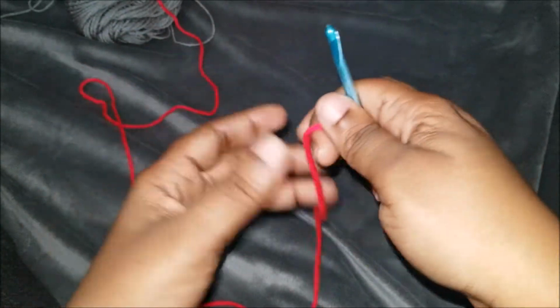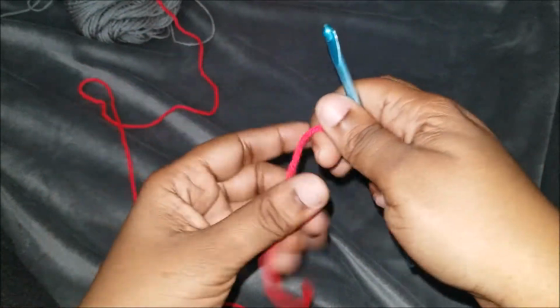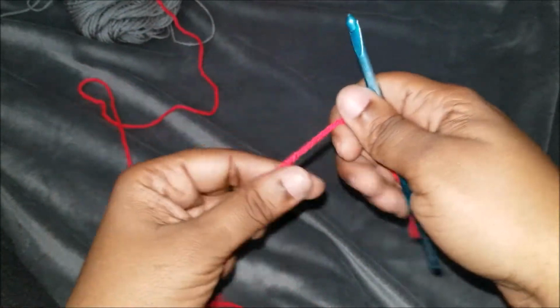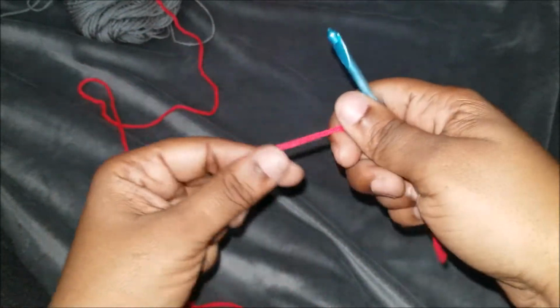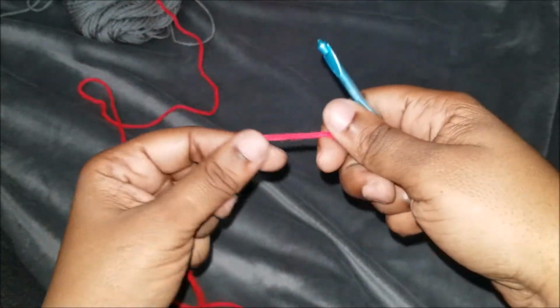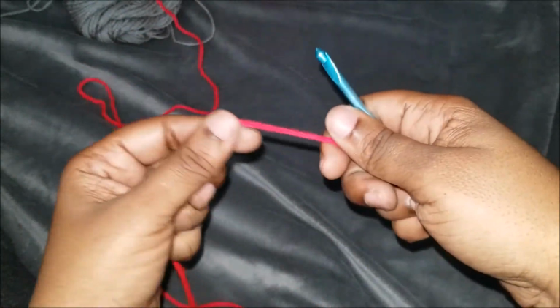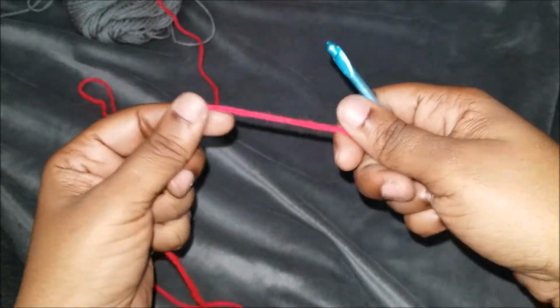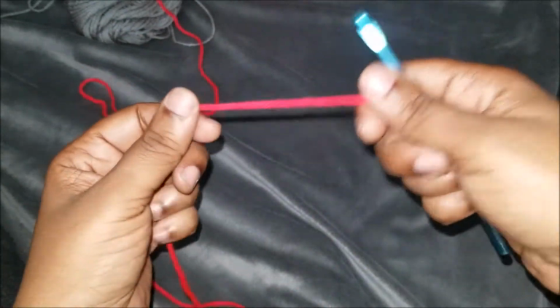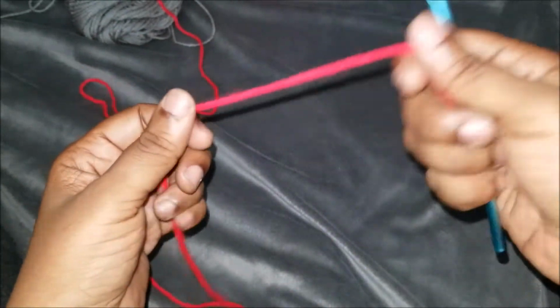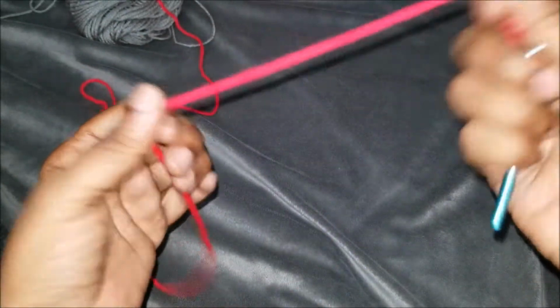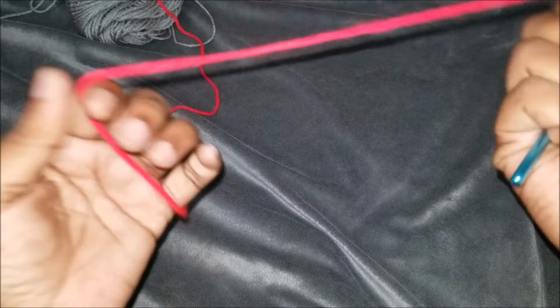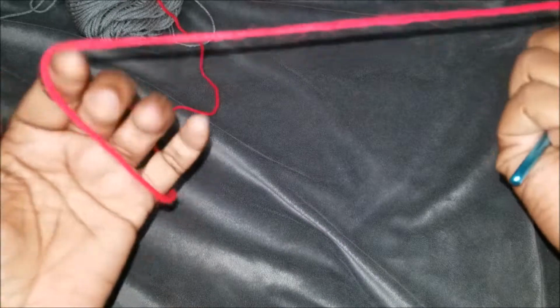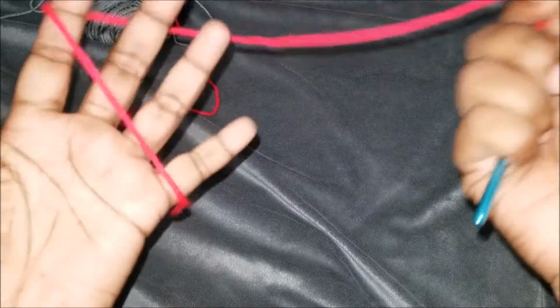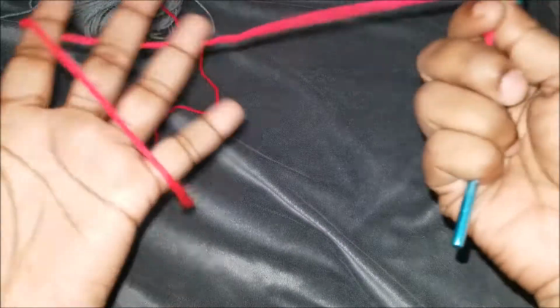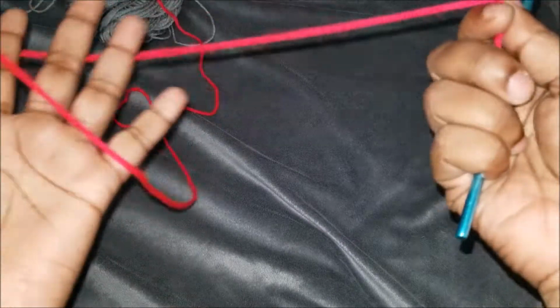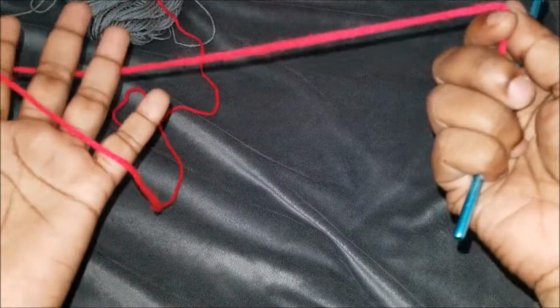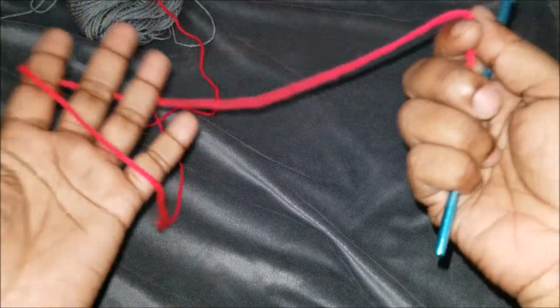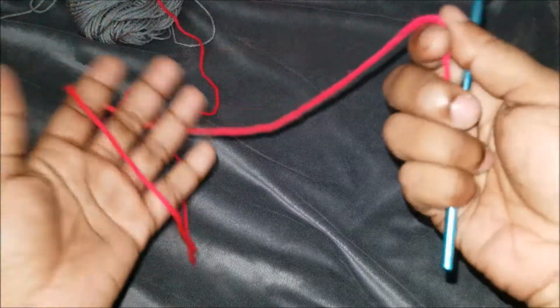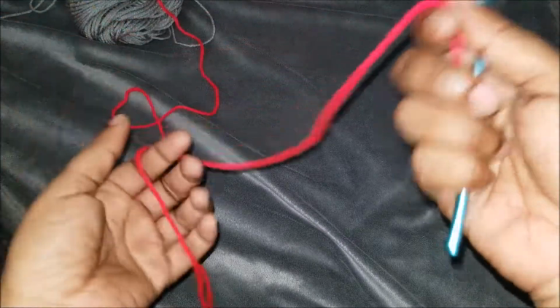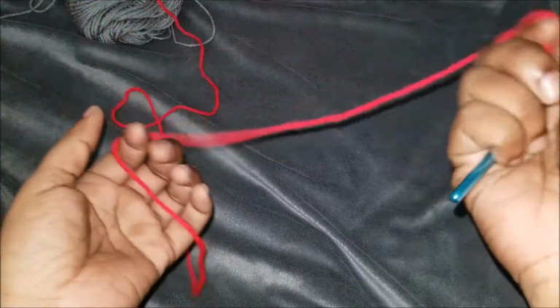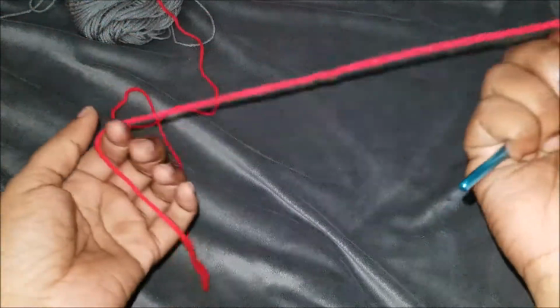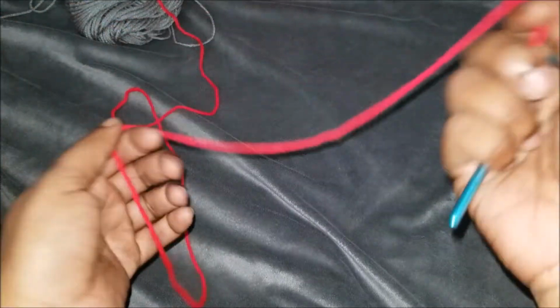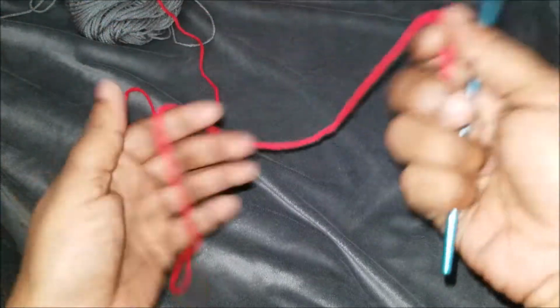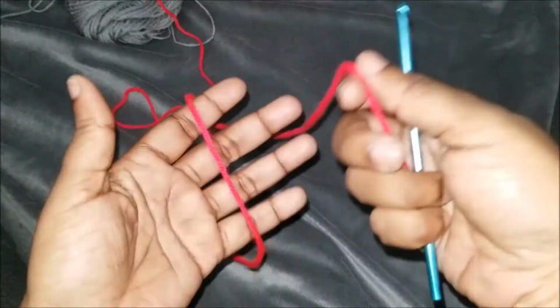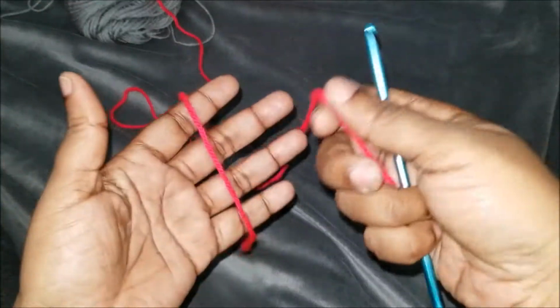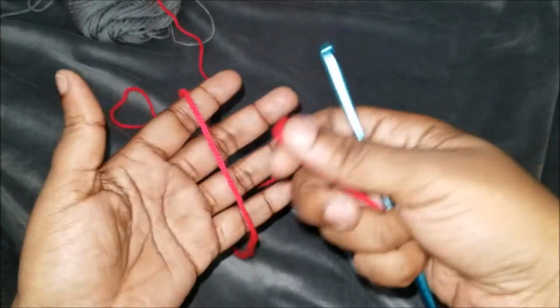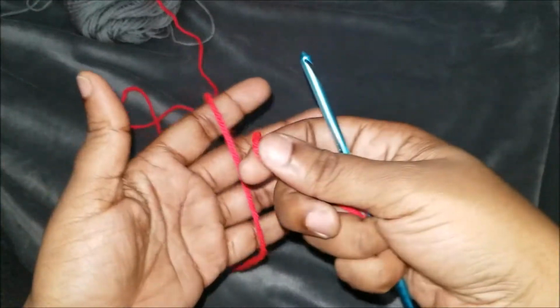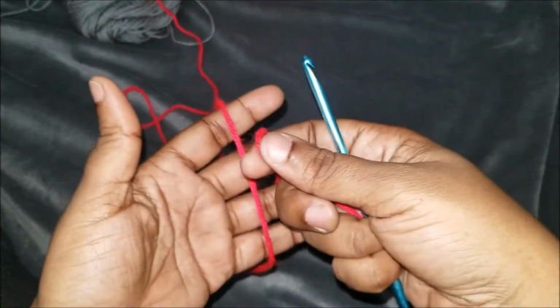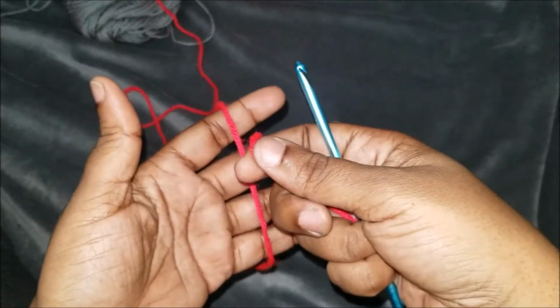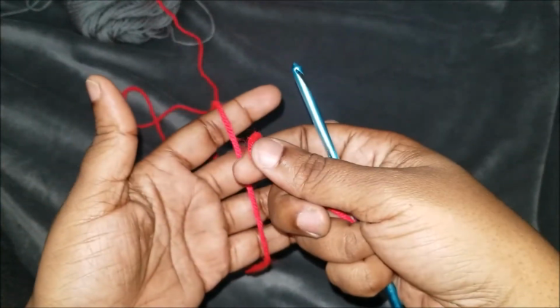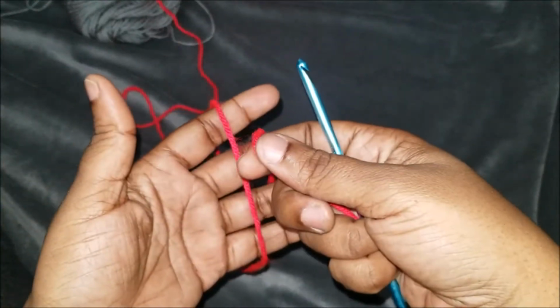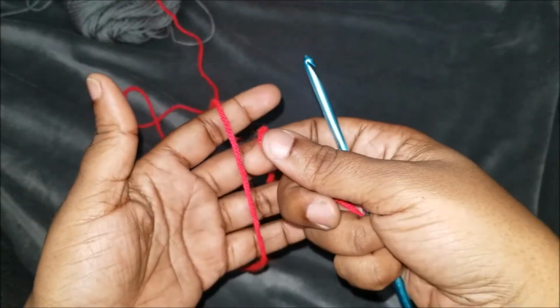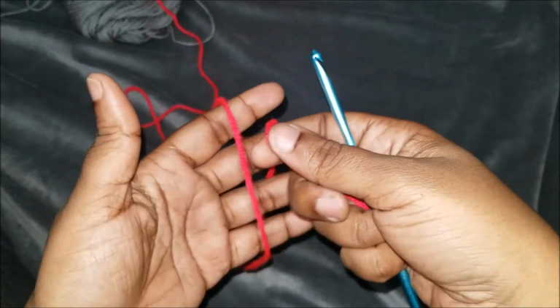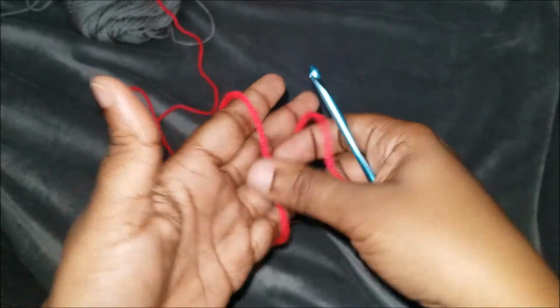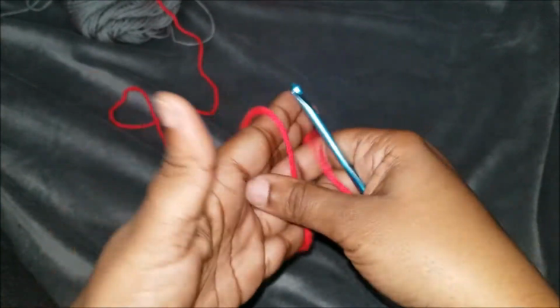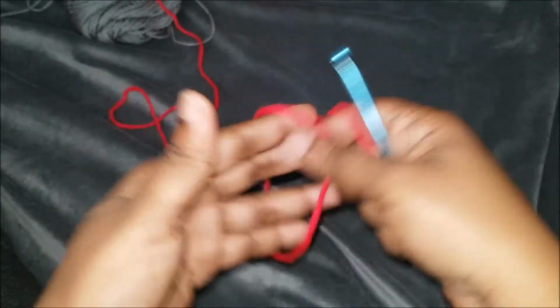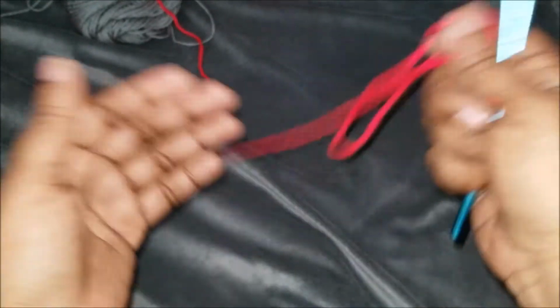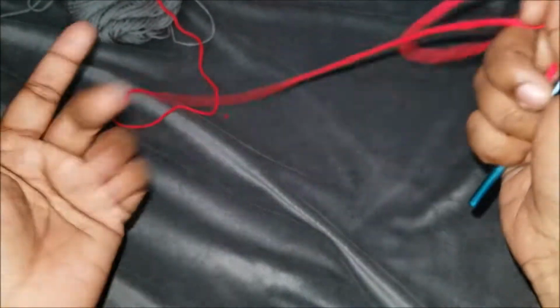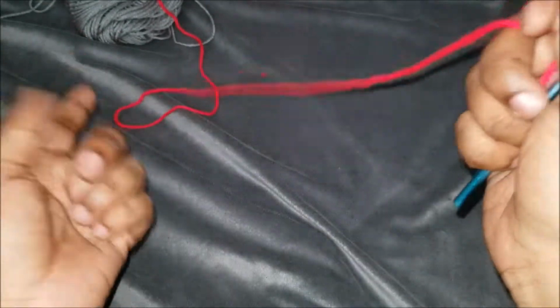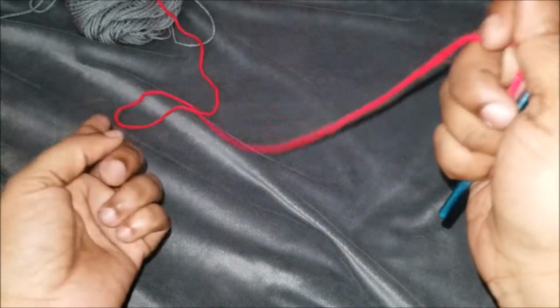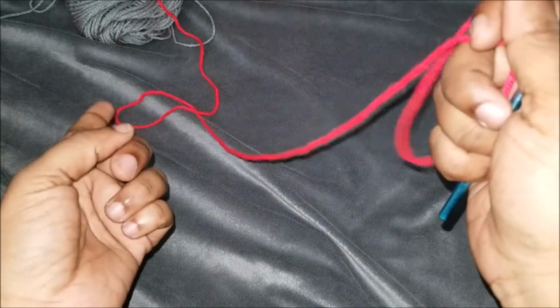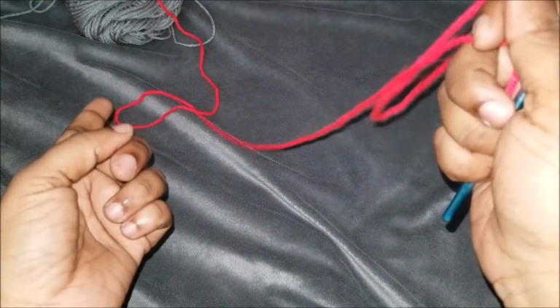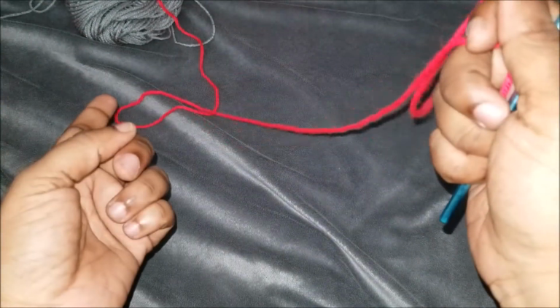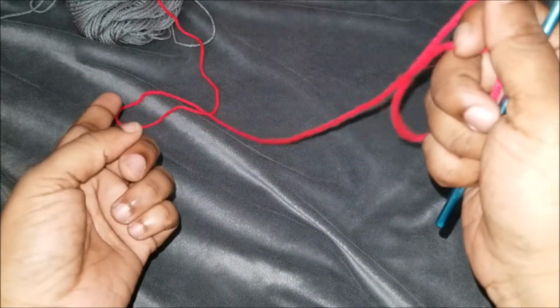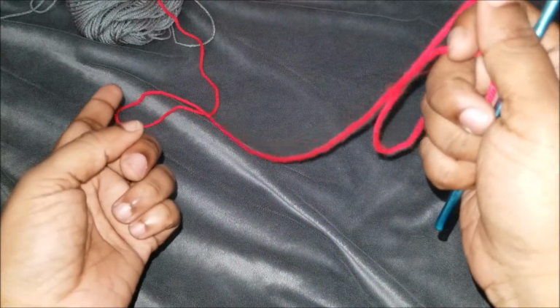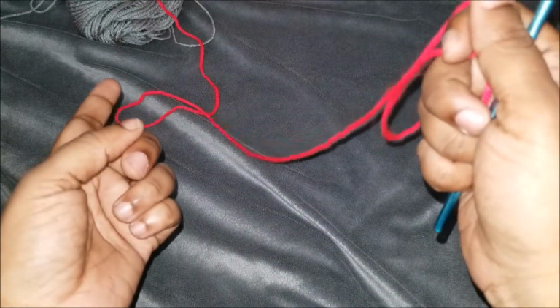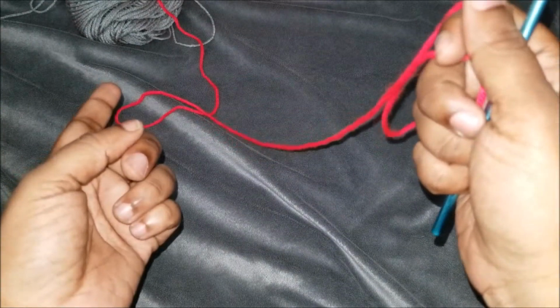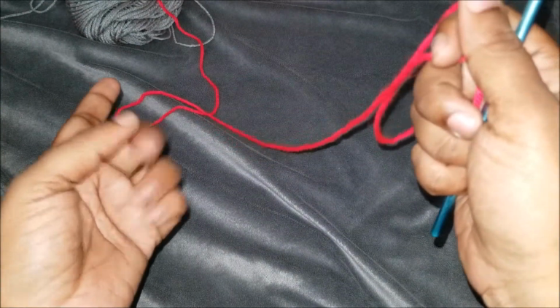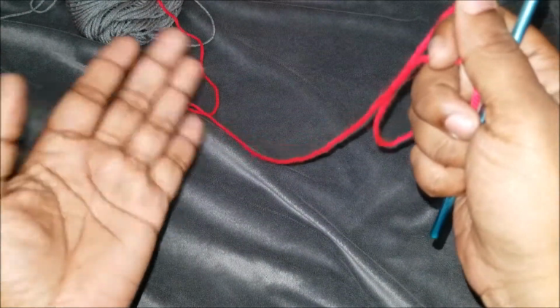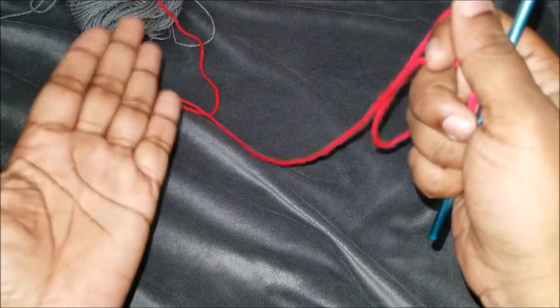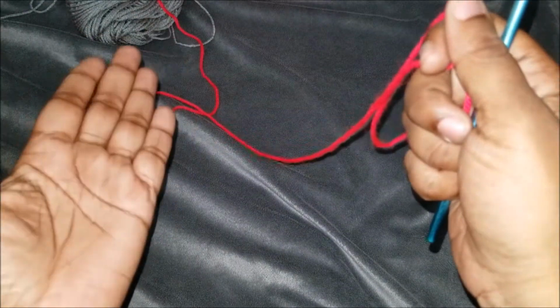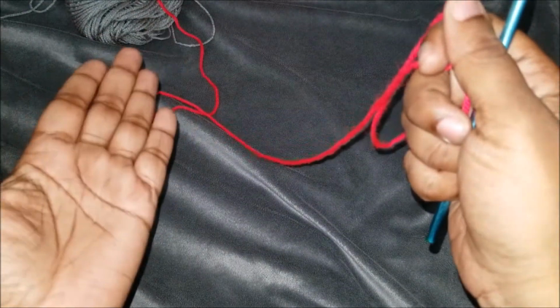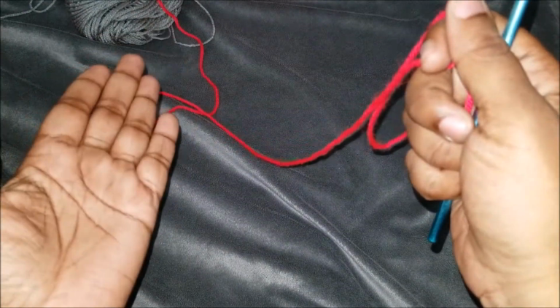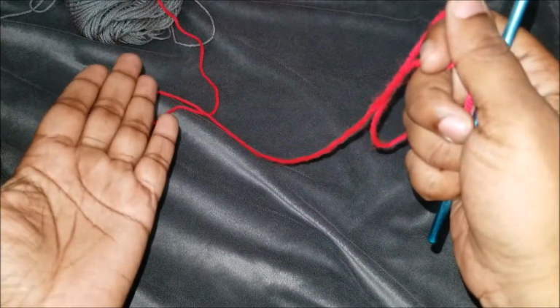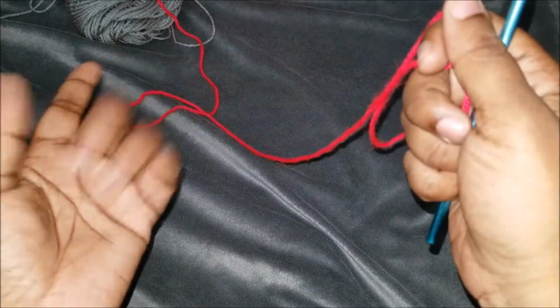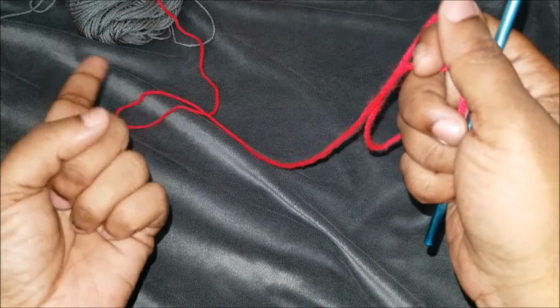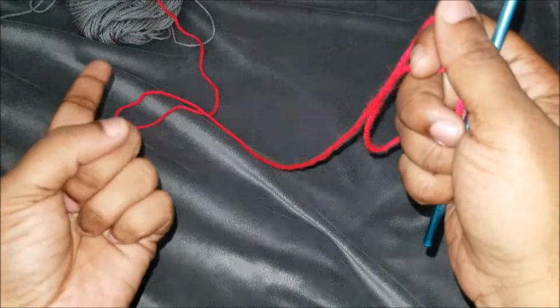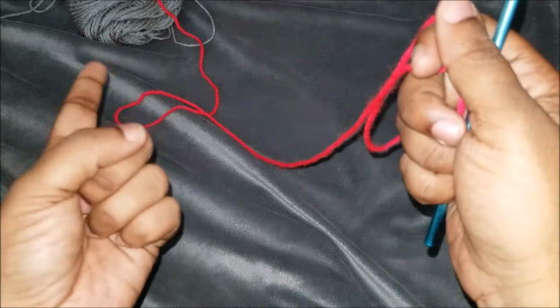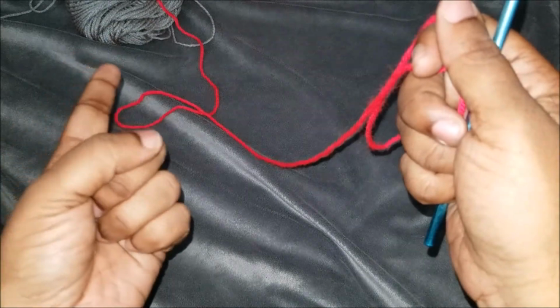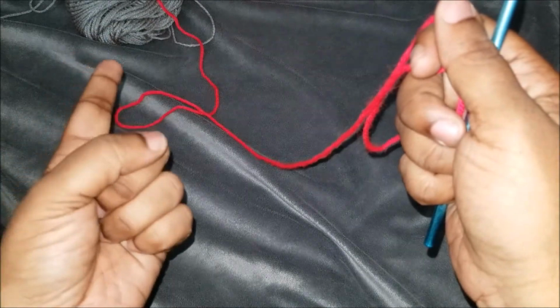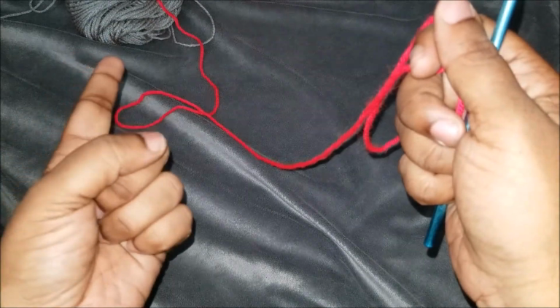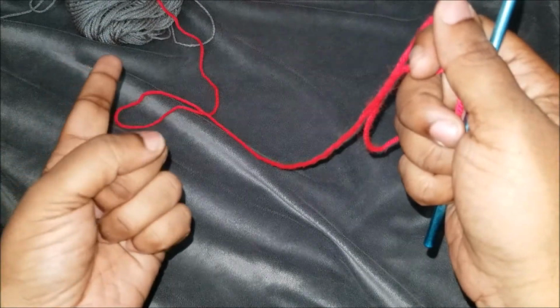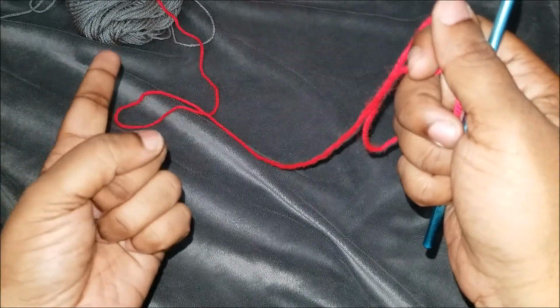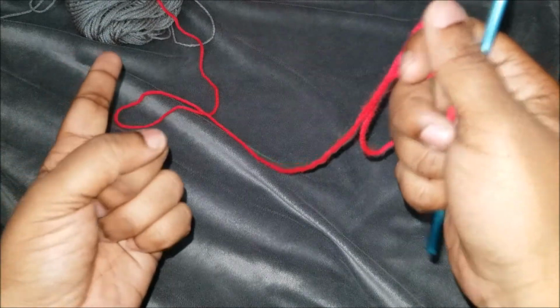I just have some basic yarn. I'm going to be using red today, and I'm also going to be changing colors with a gray as you can see up there.